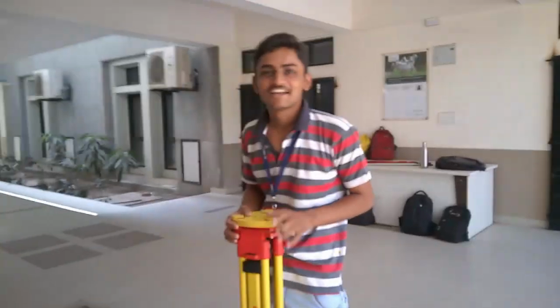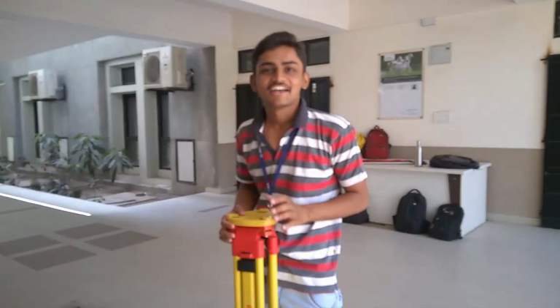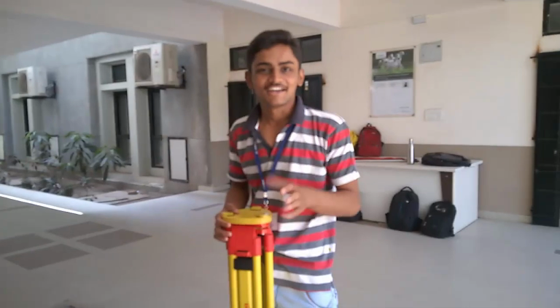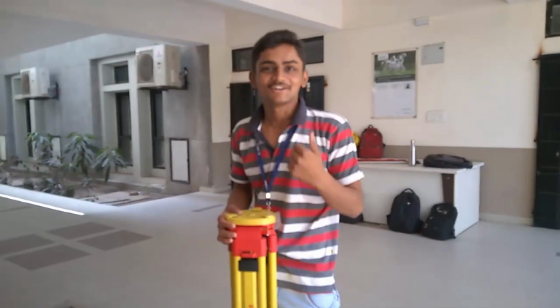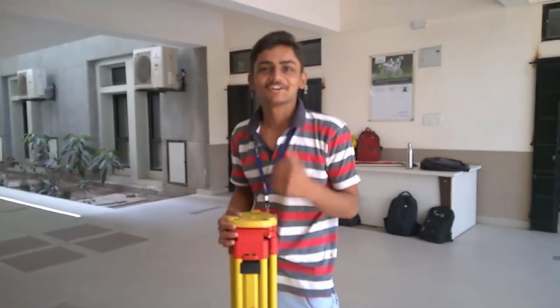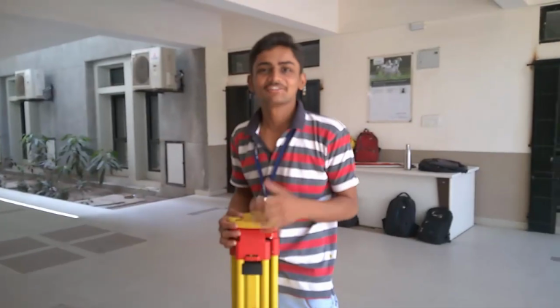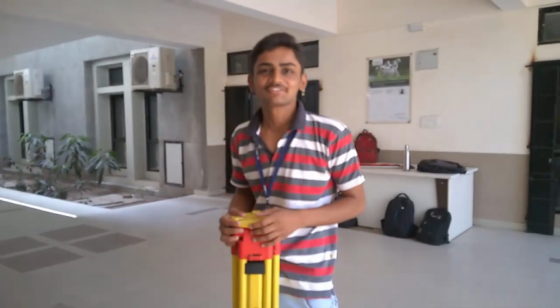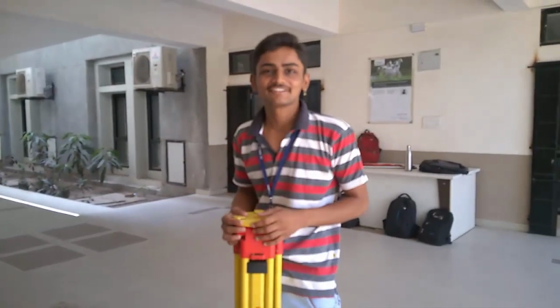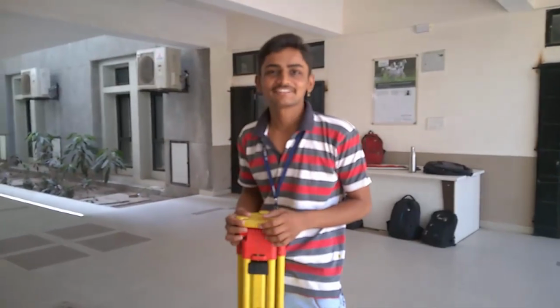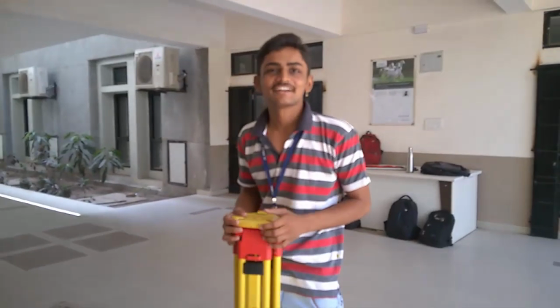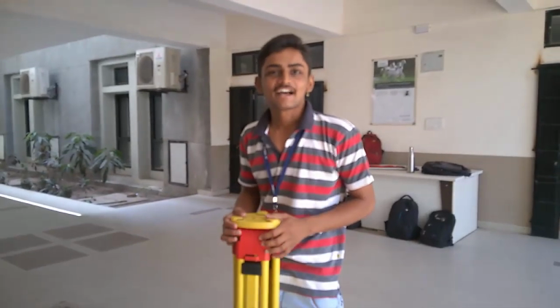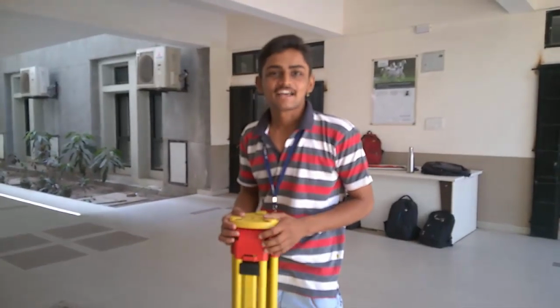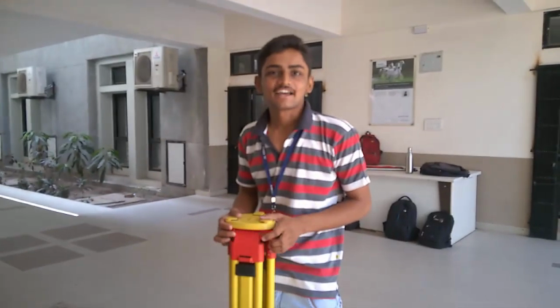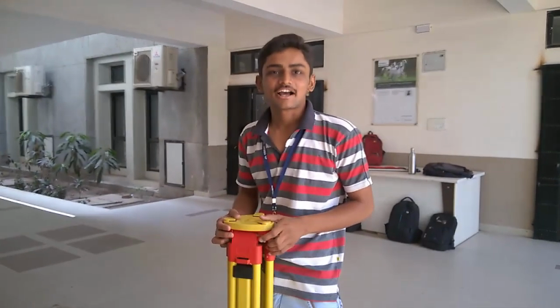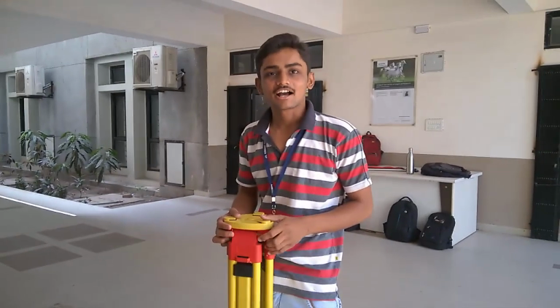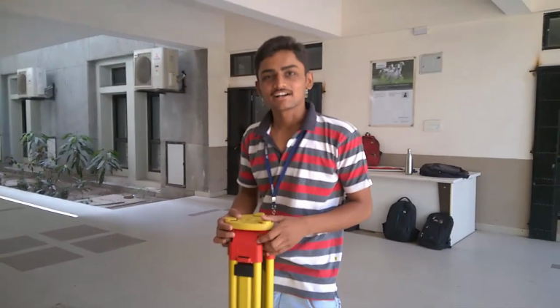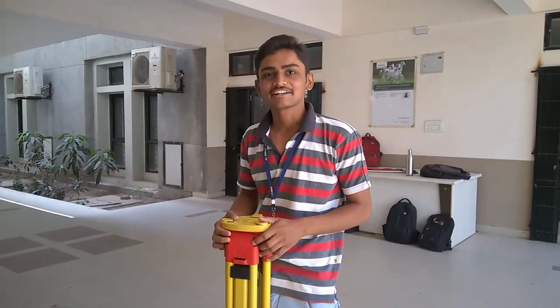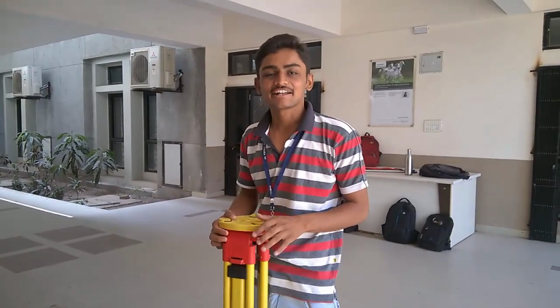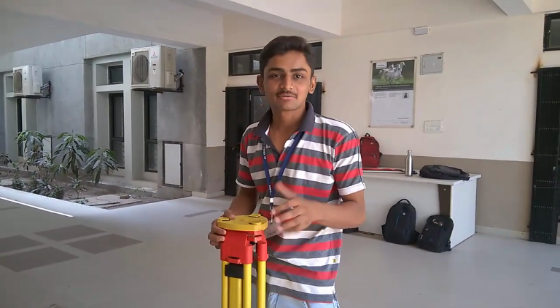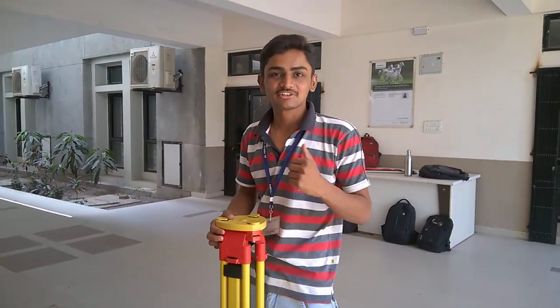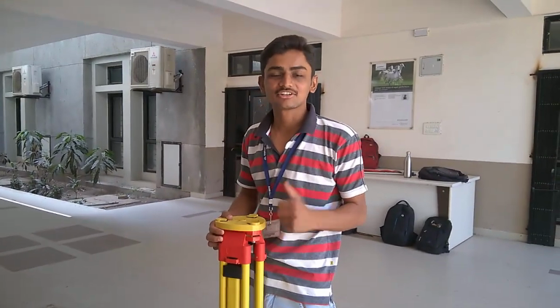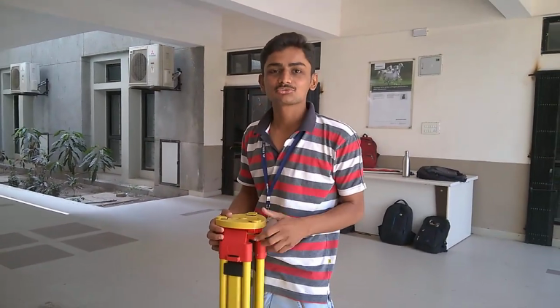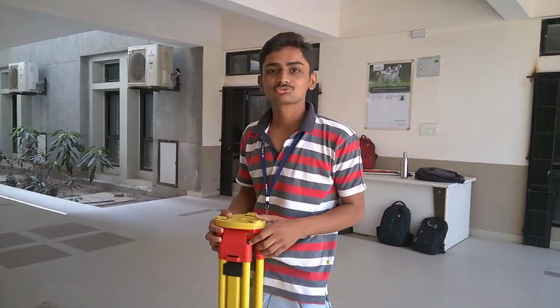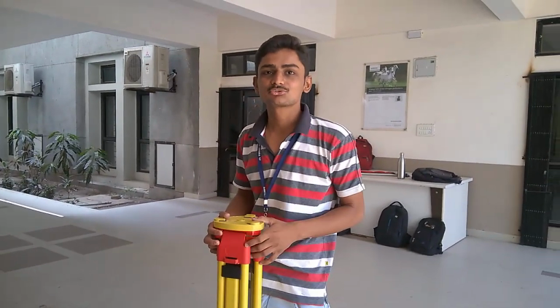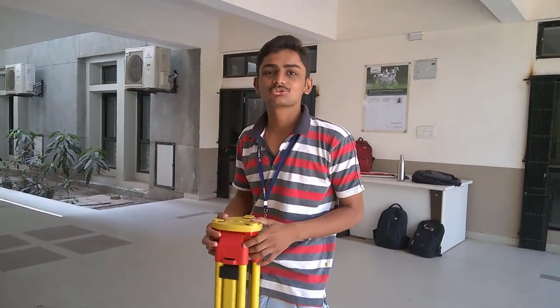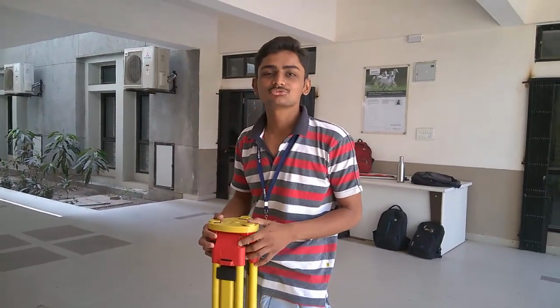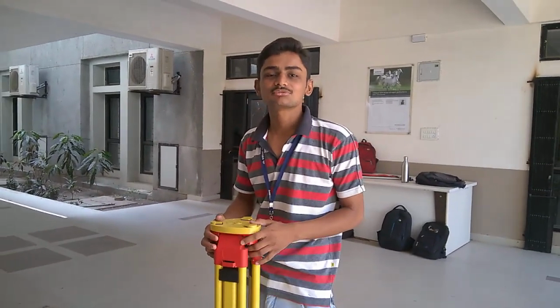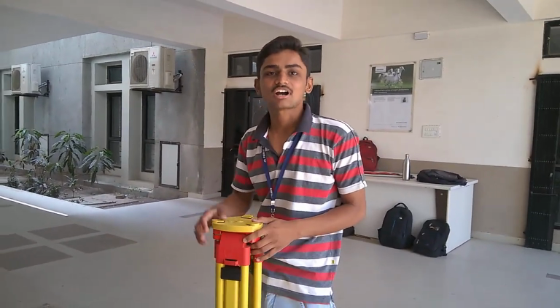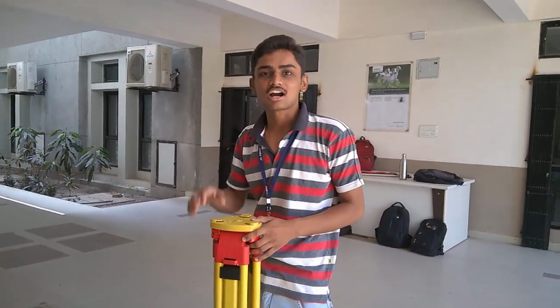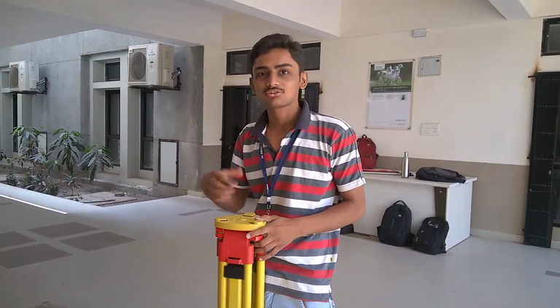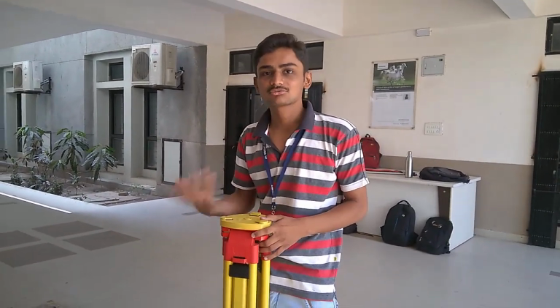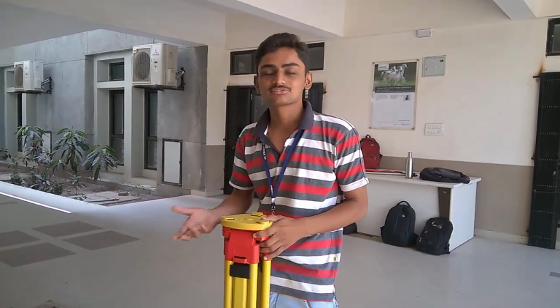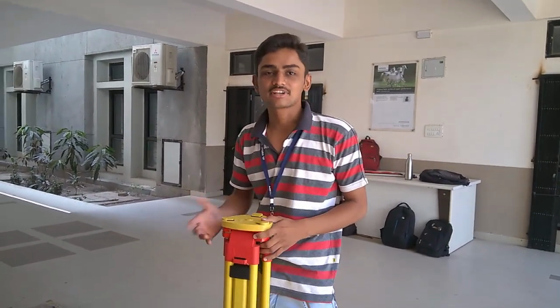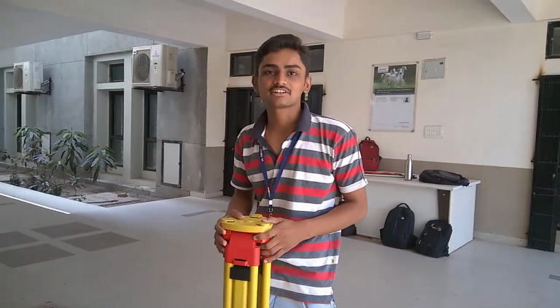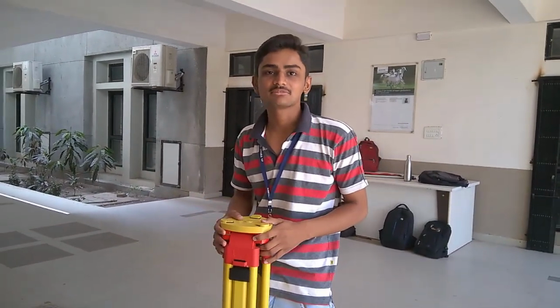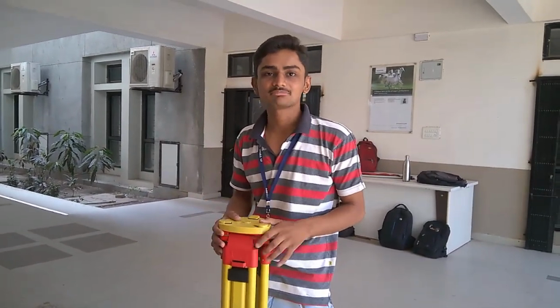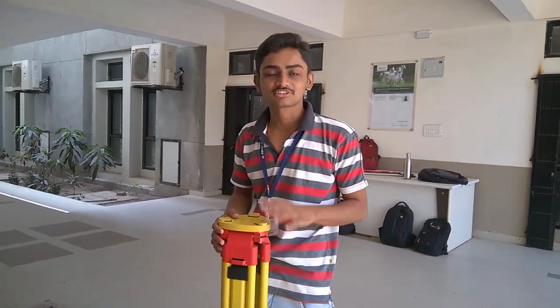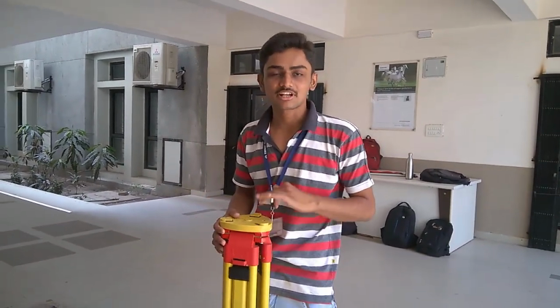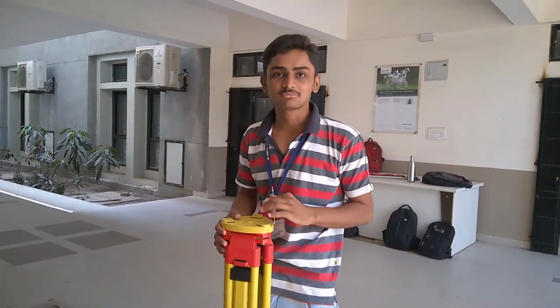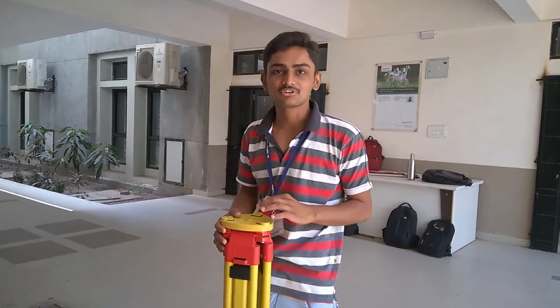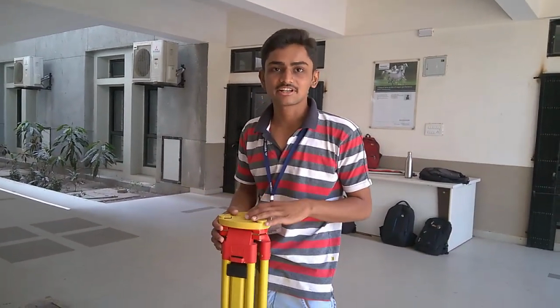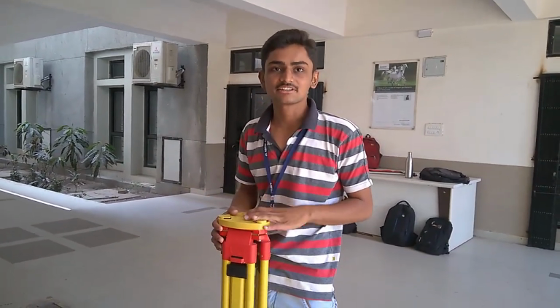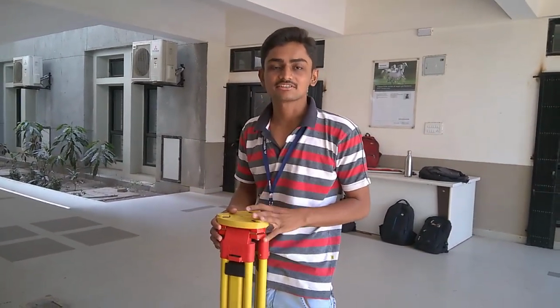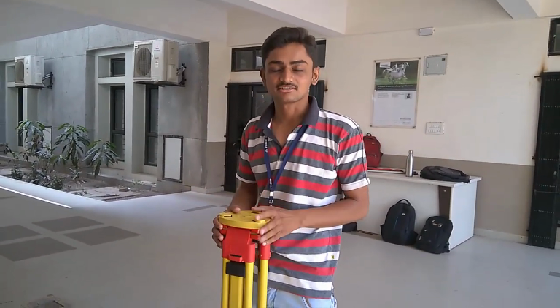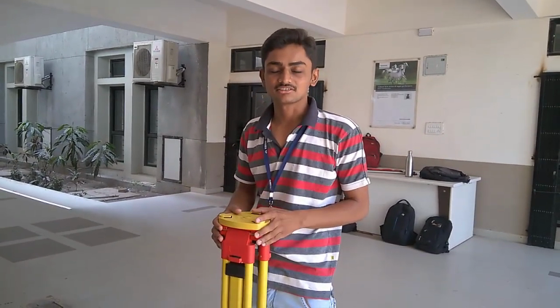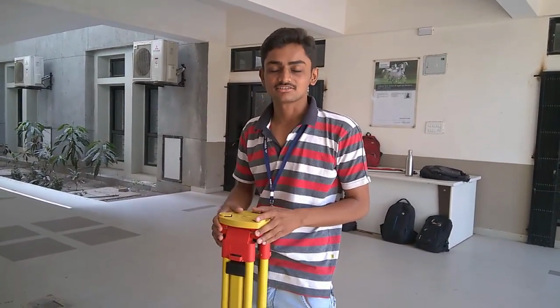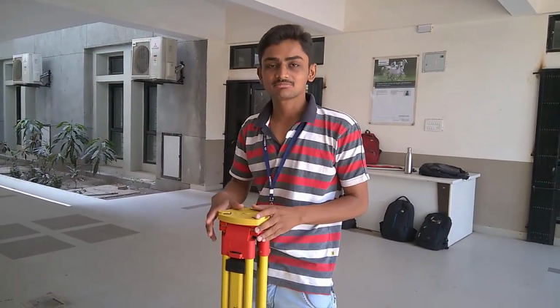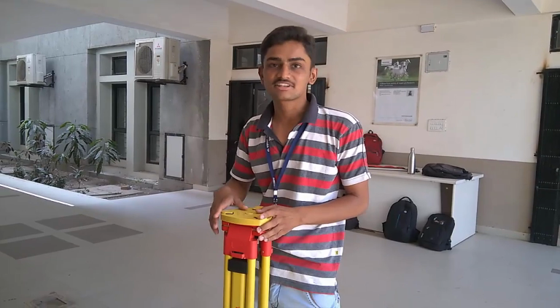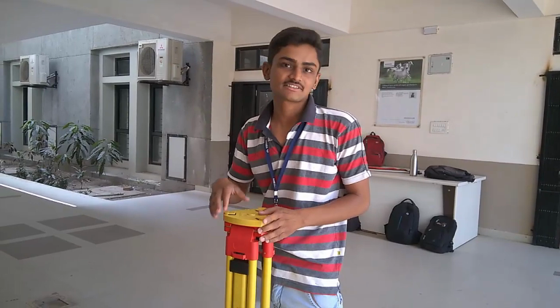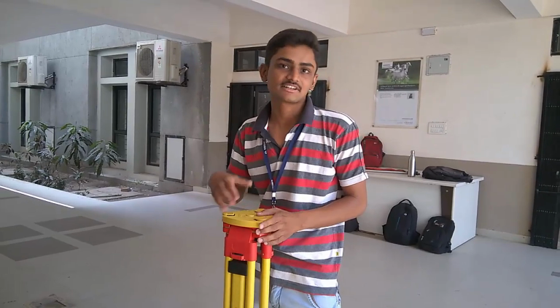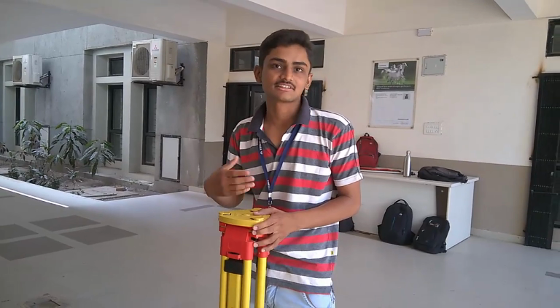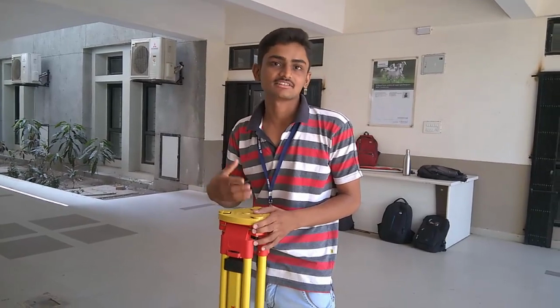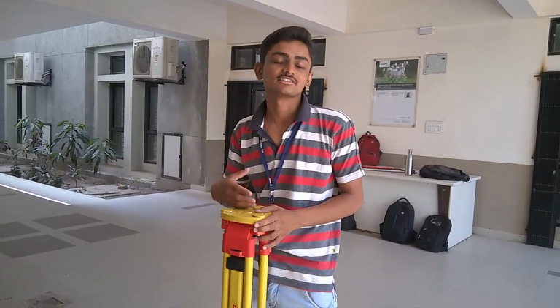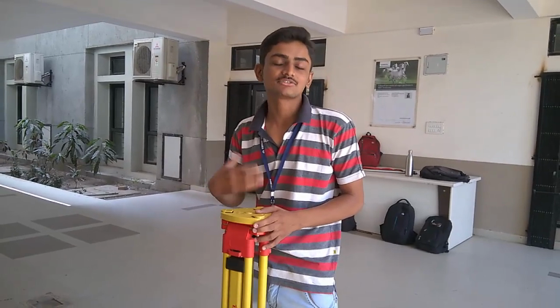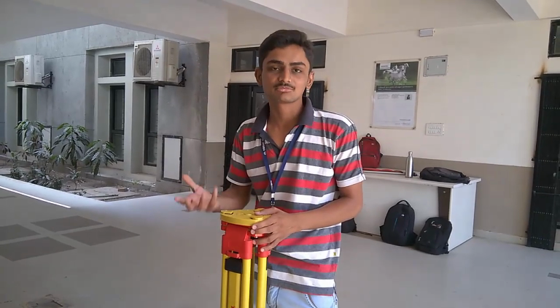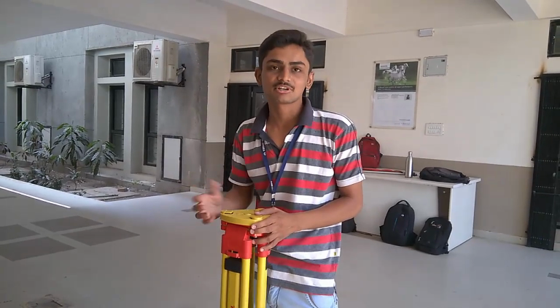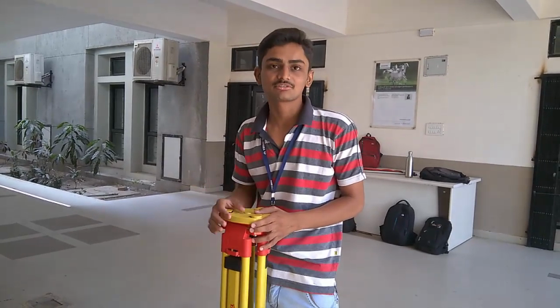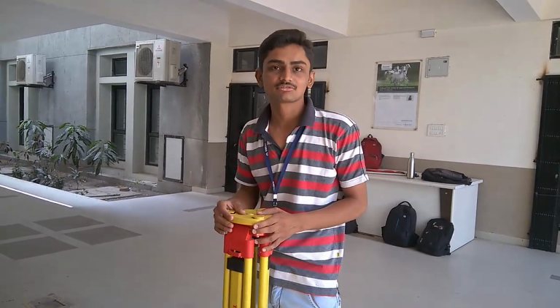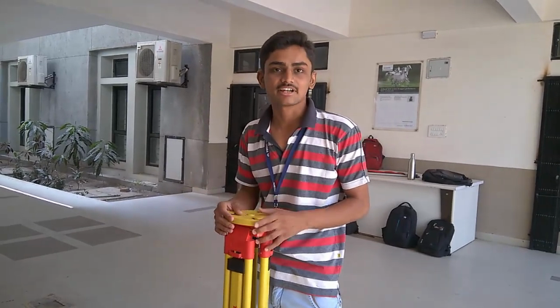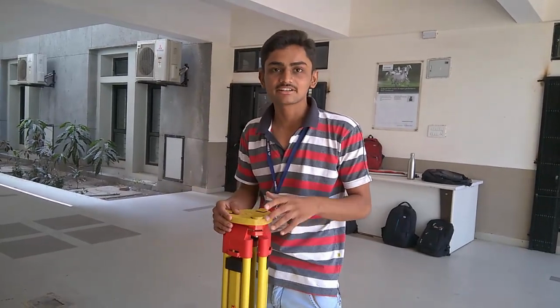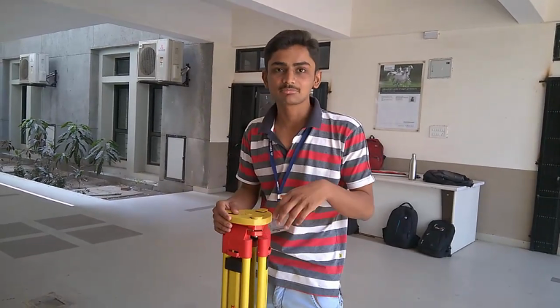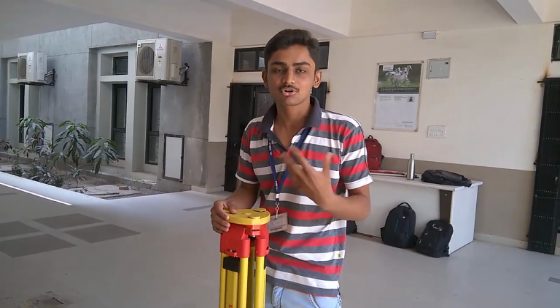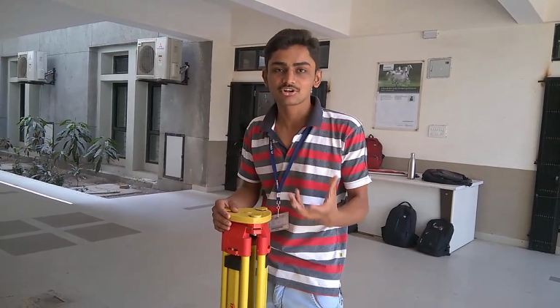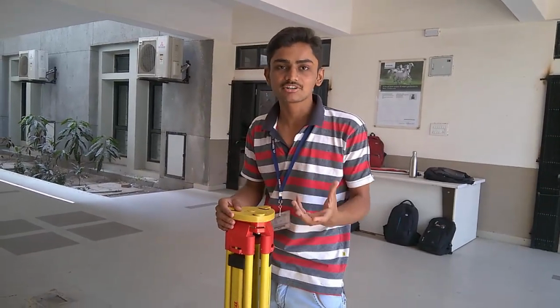Hello everyone. I am here to show you how to set up the tripod and the GPS instrument at the survey point.